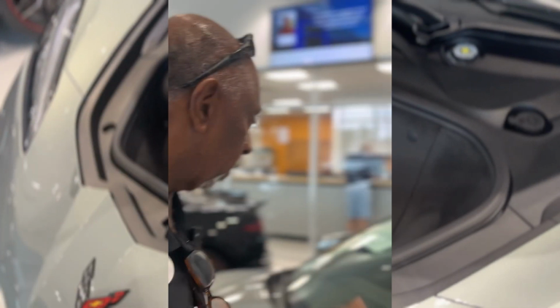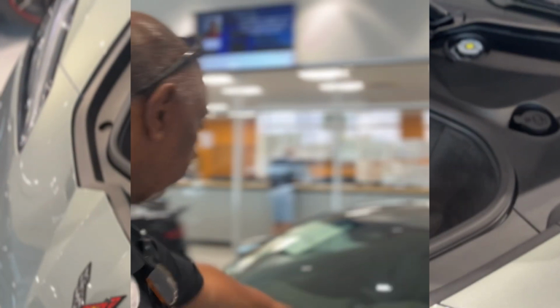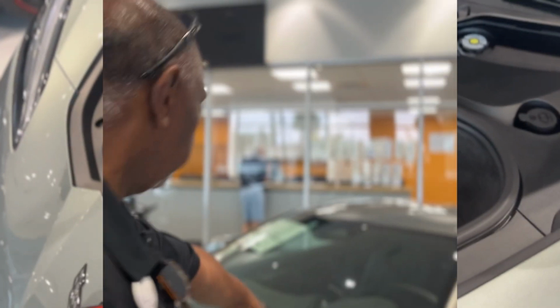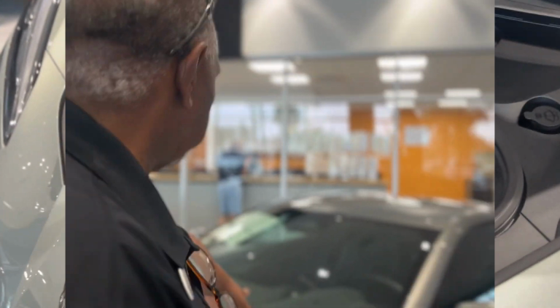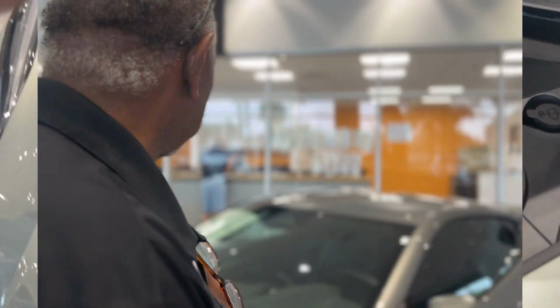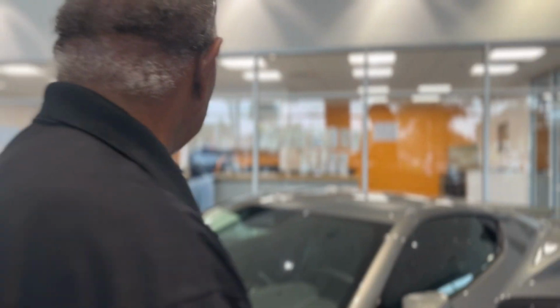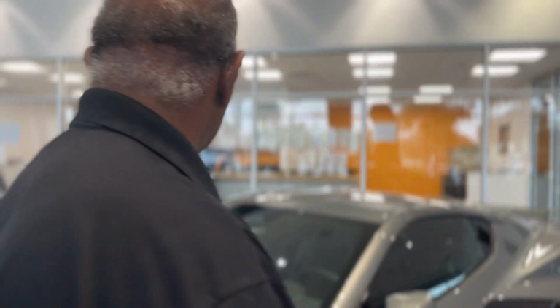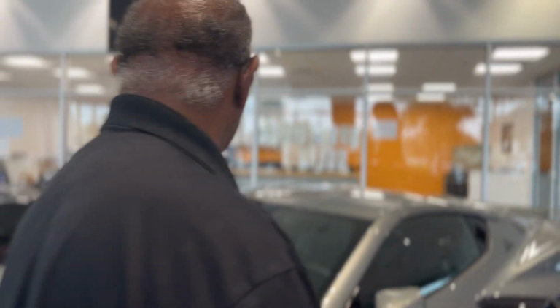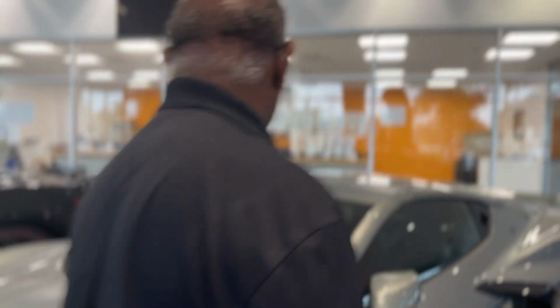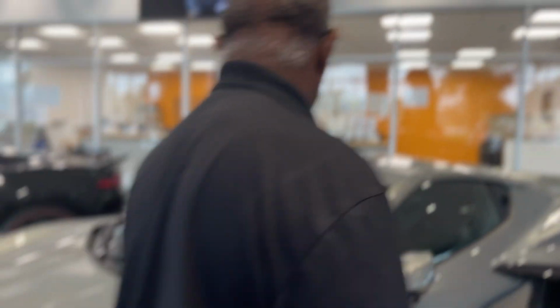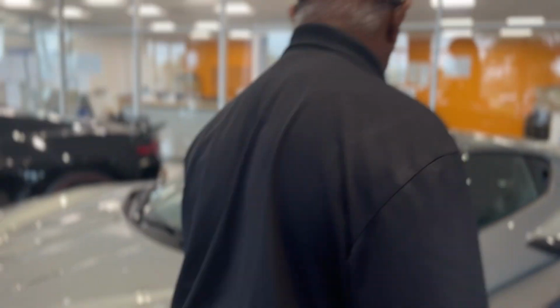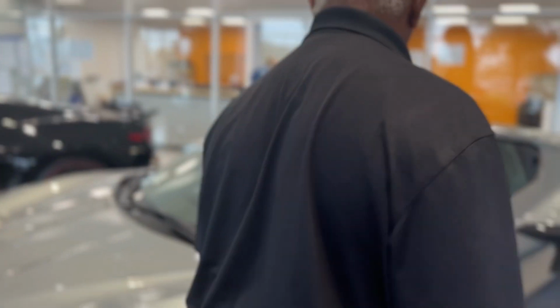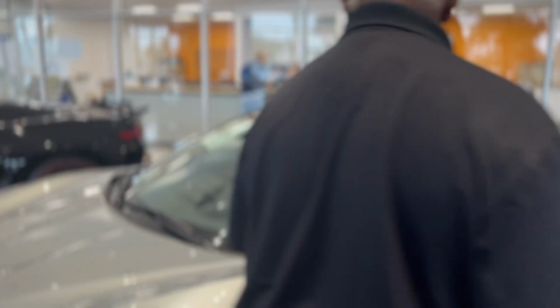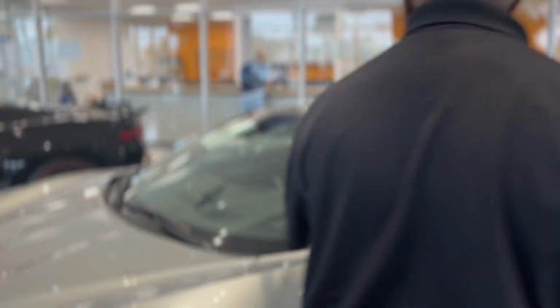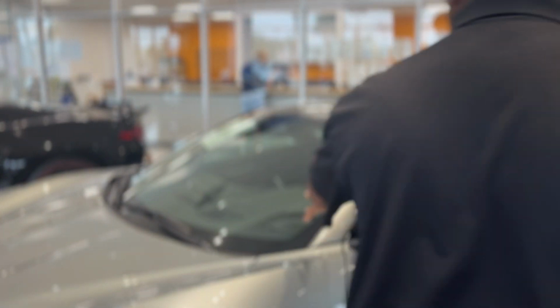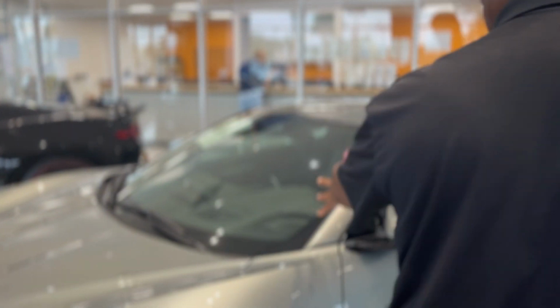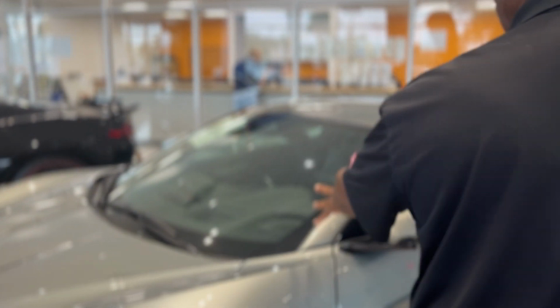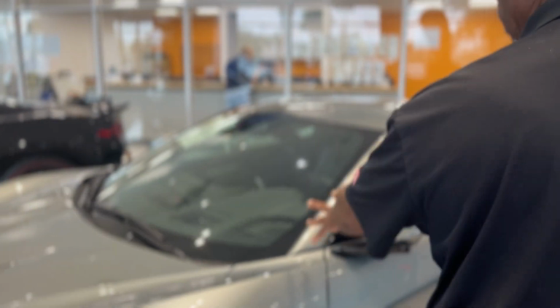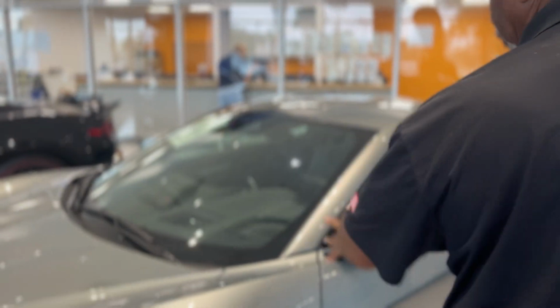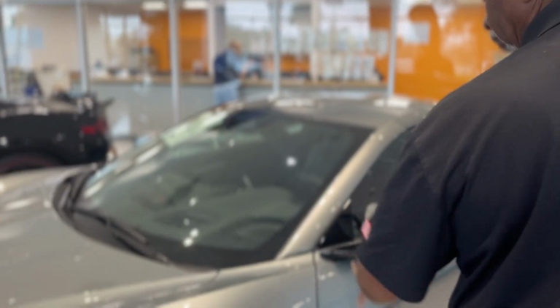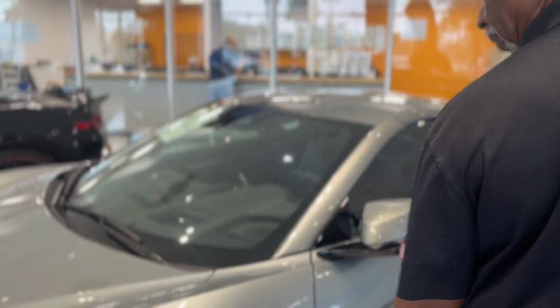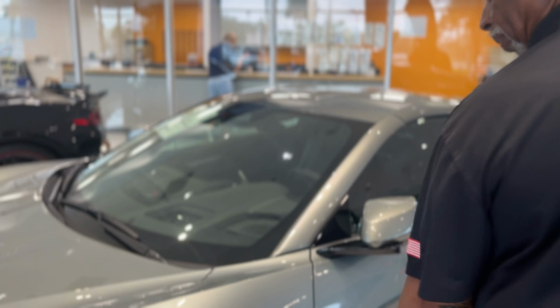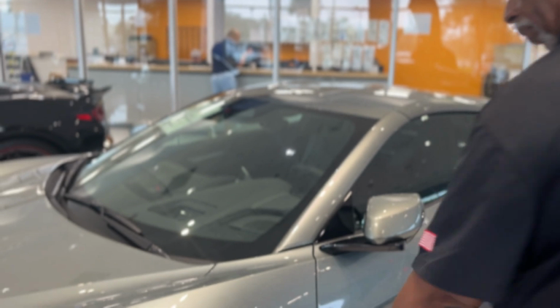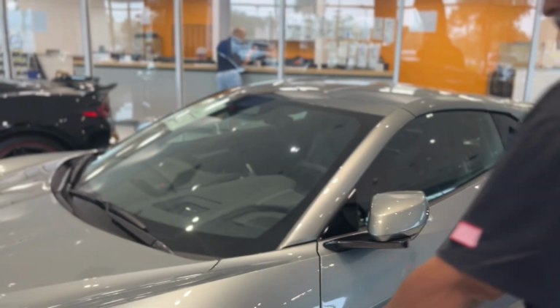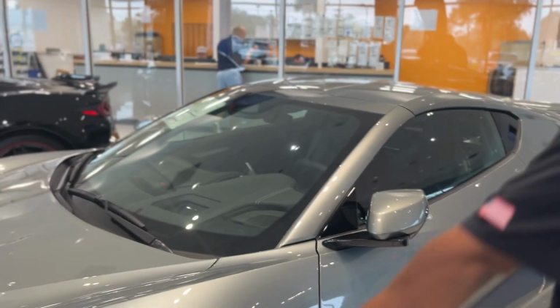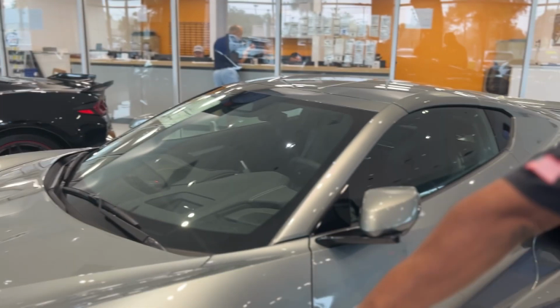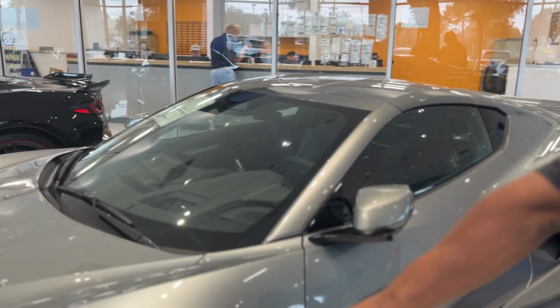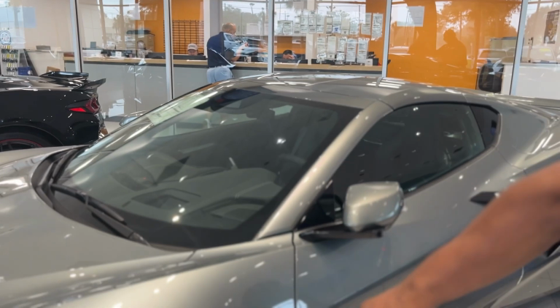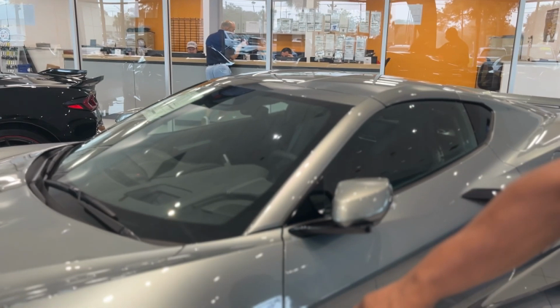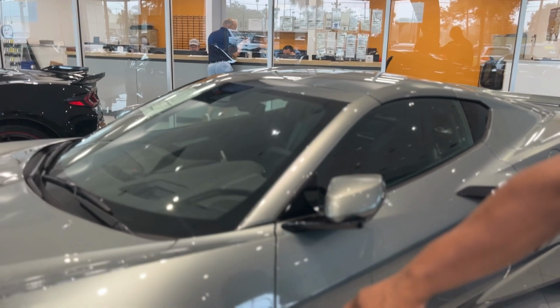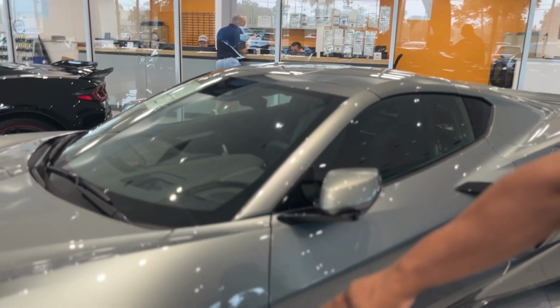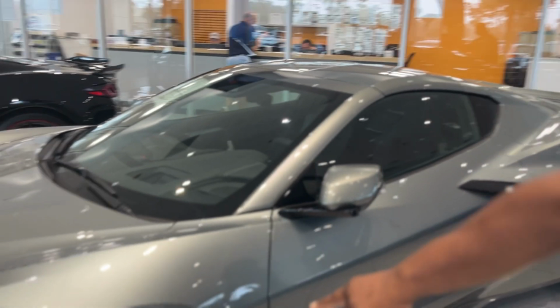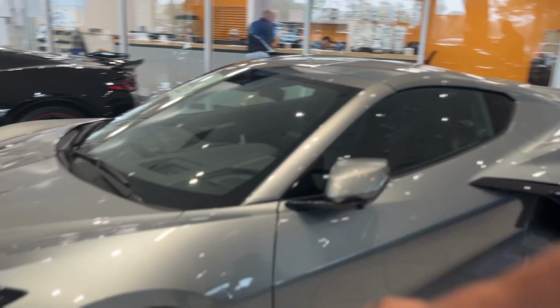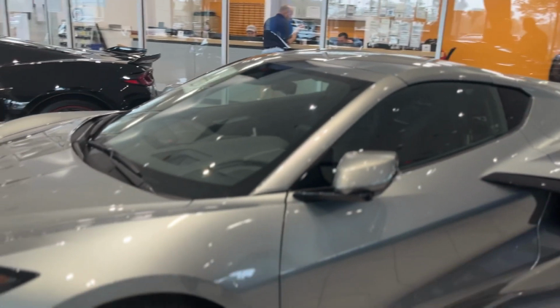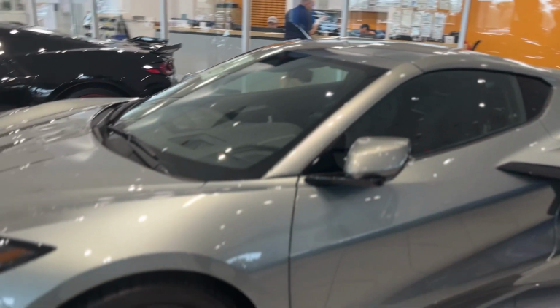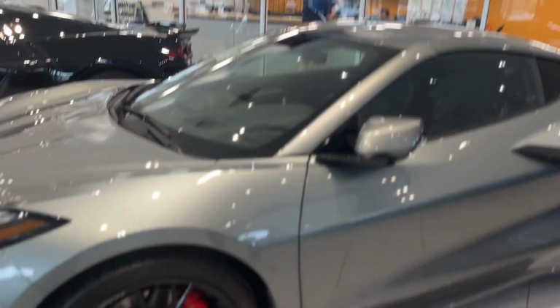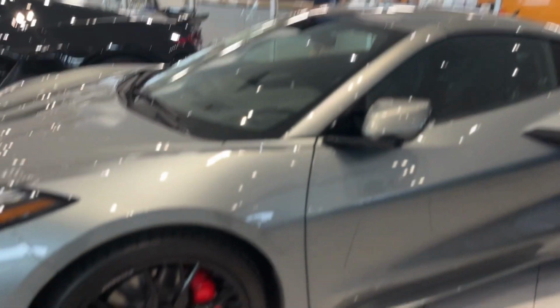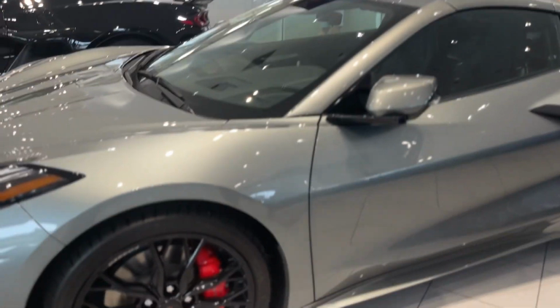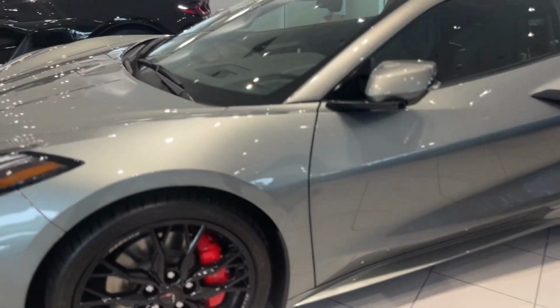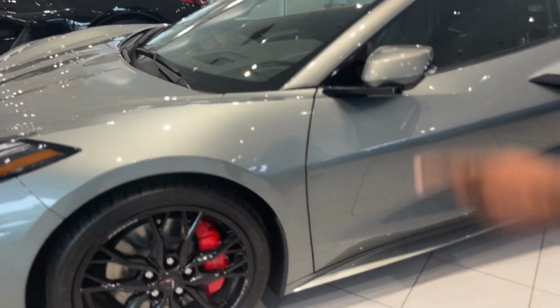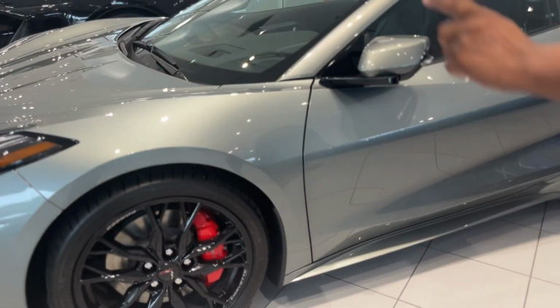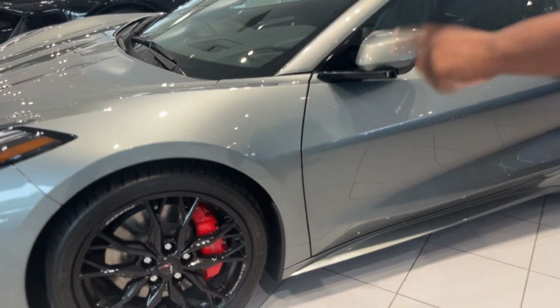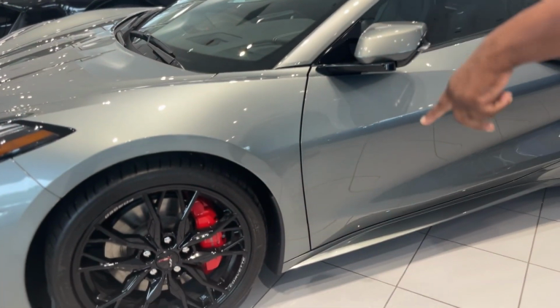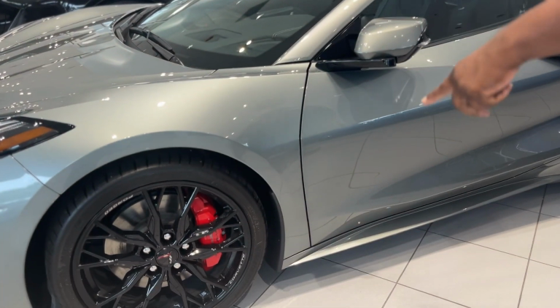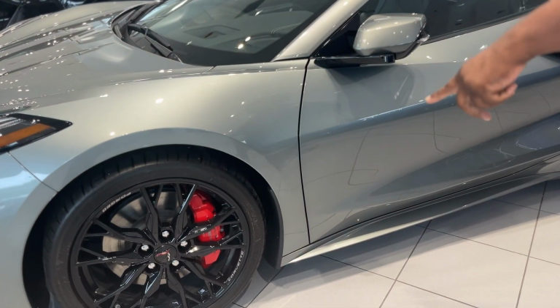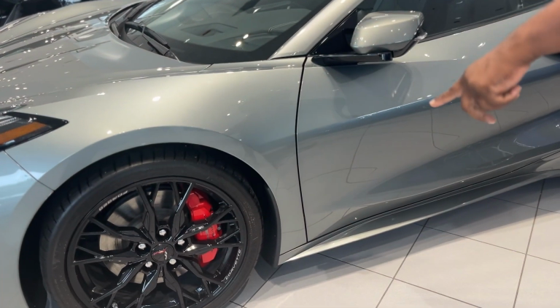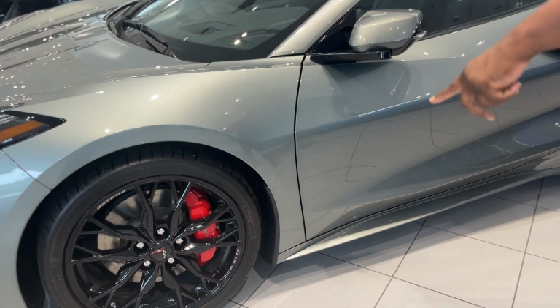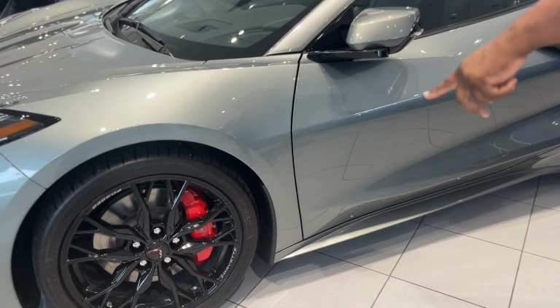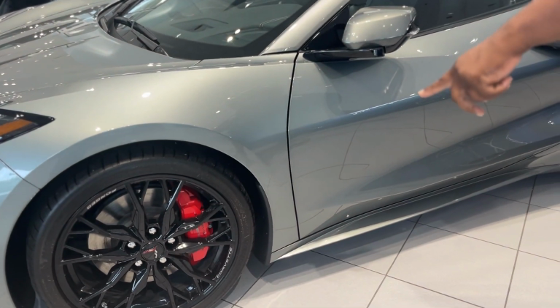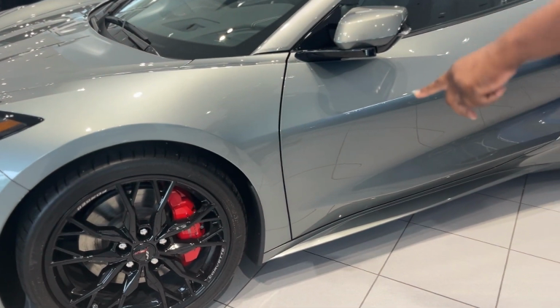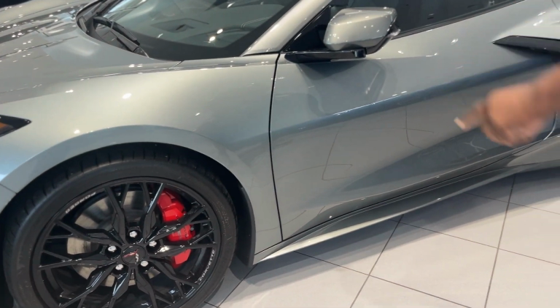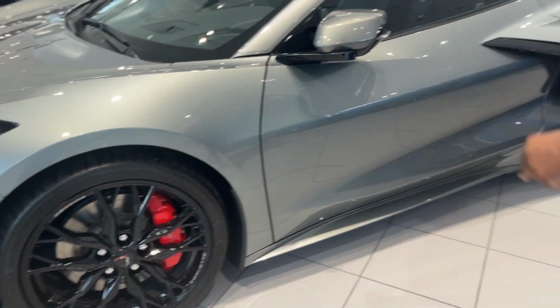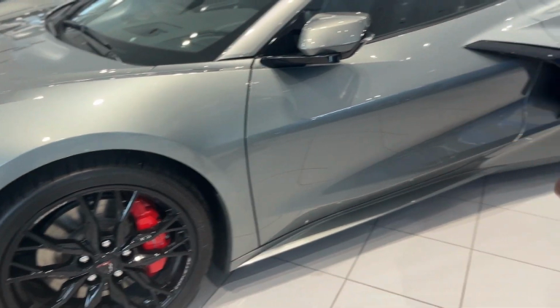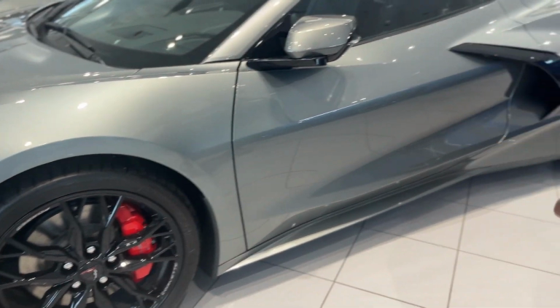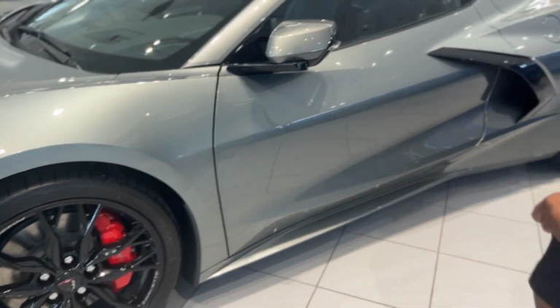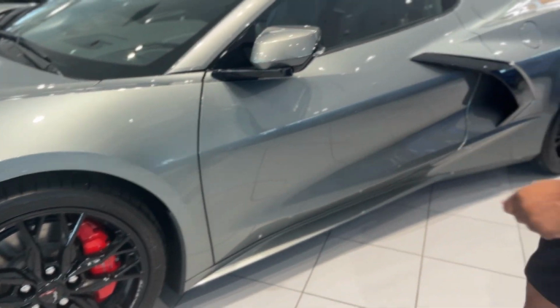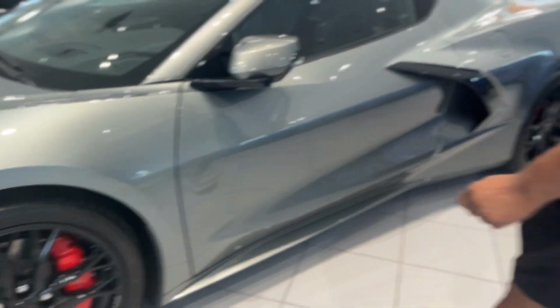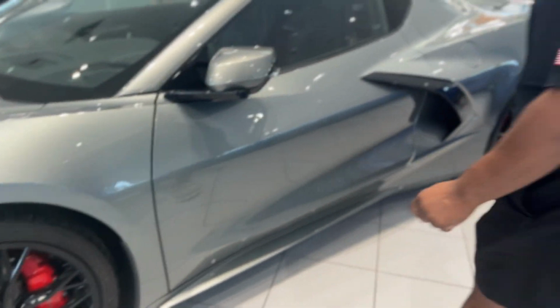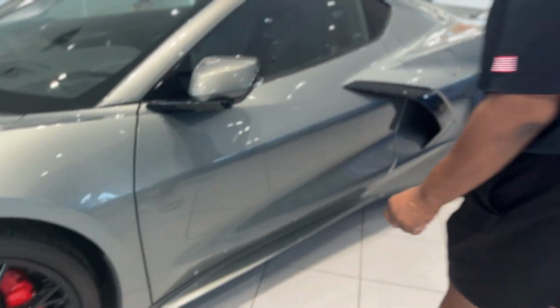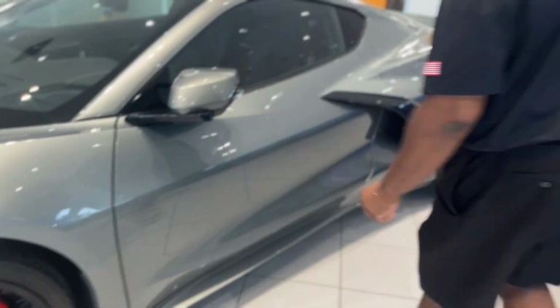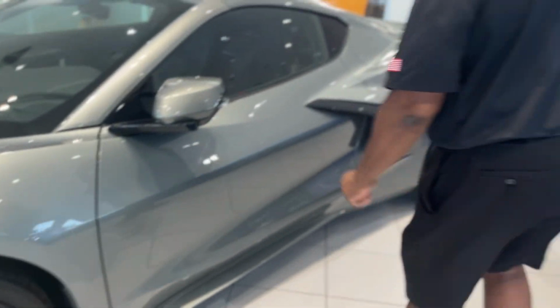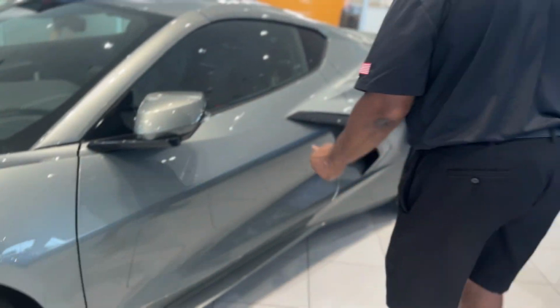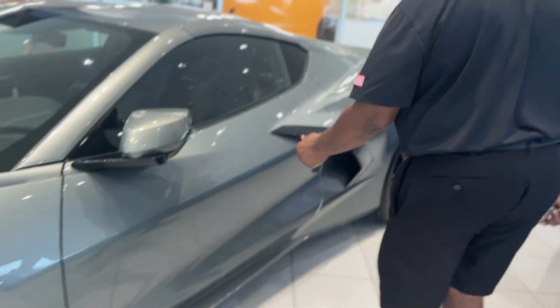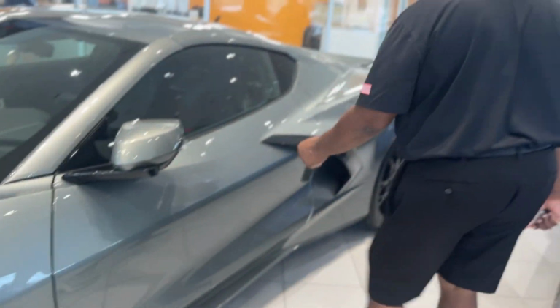It's got a heads-up display, power folding mirrors, 19-inch front wheels, 20-inch rear wheels, red brake calipers — Edge Red.